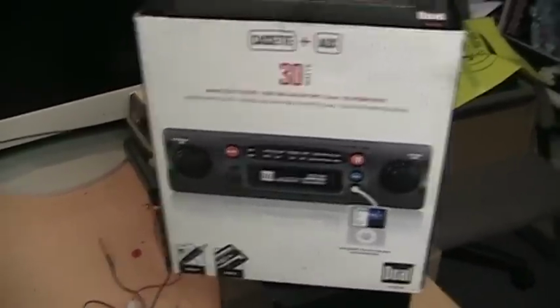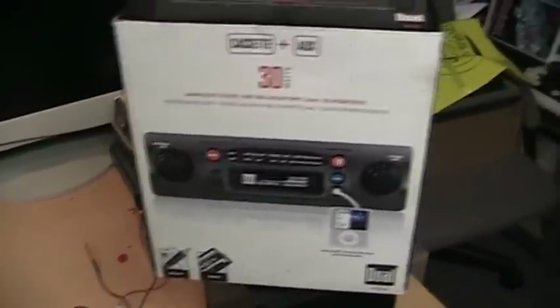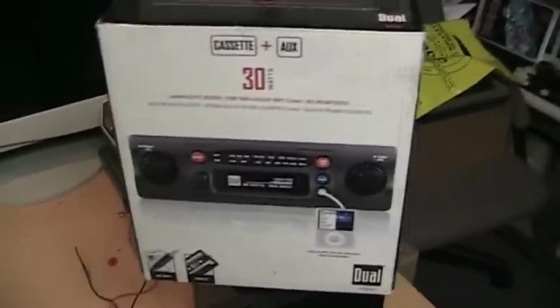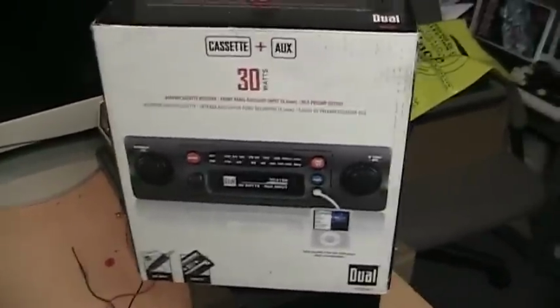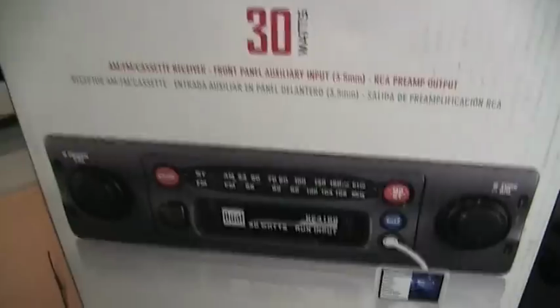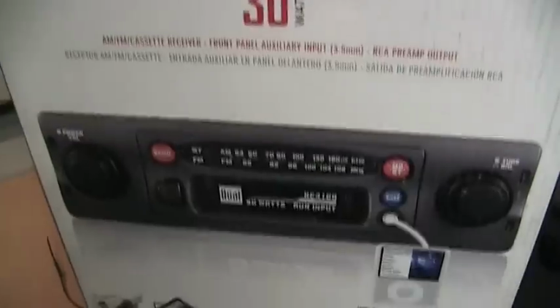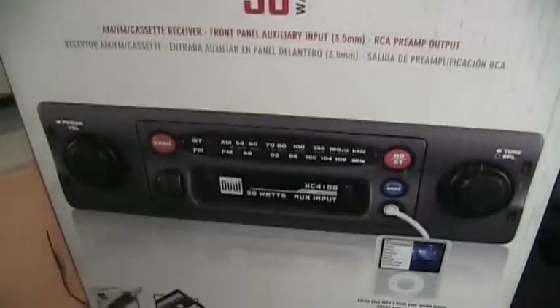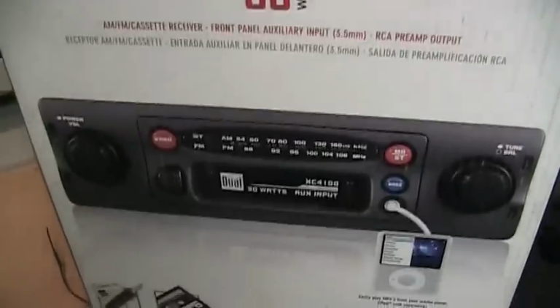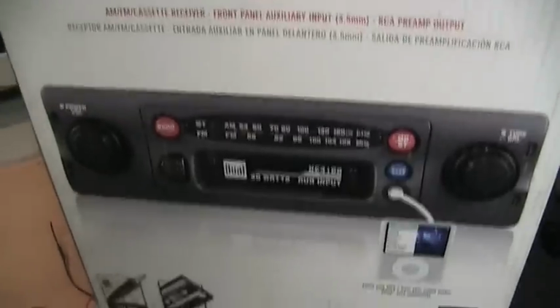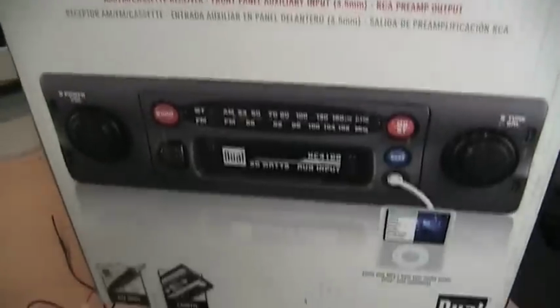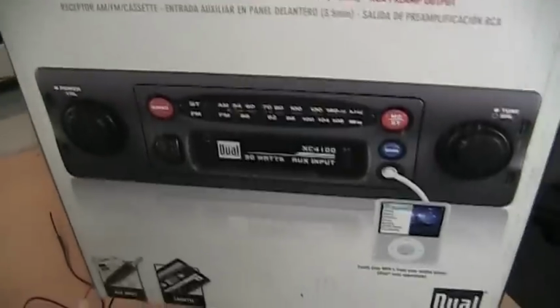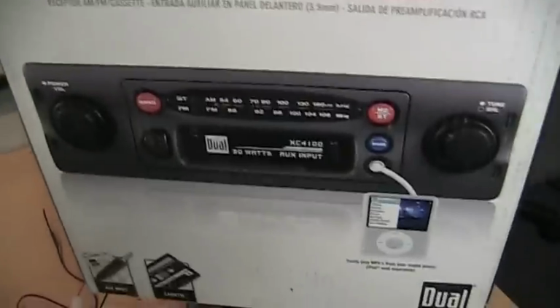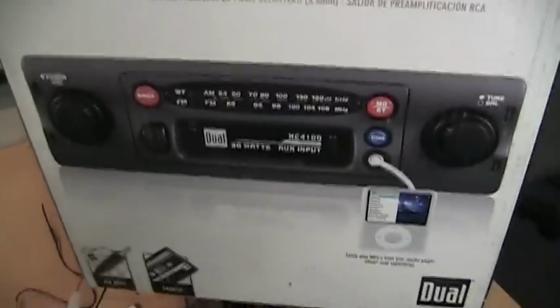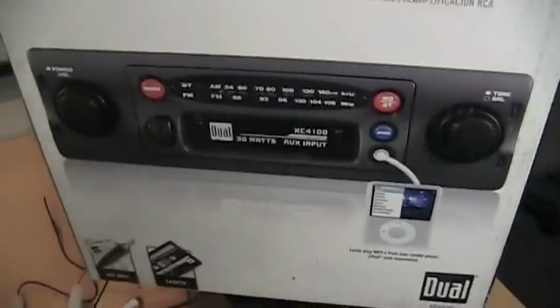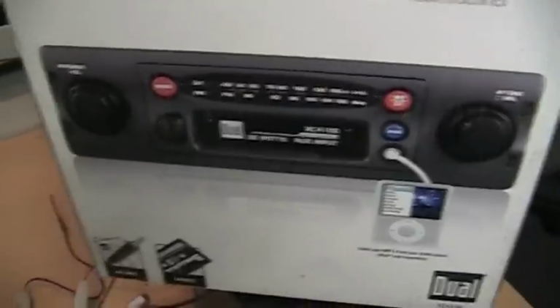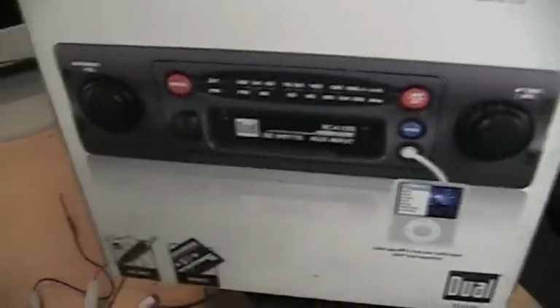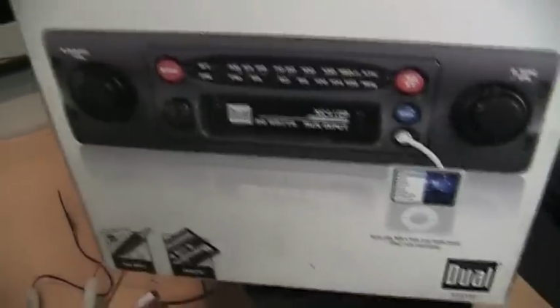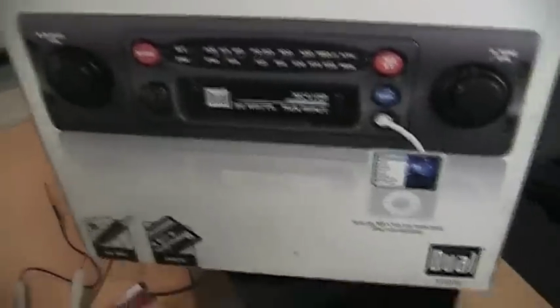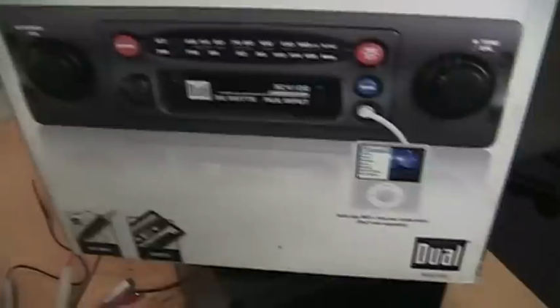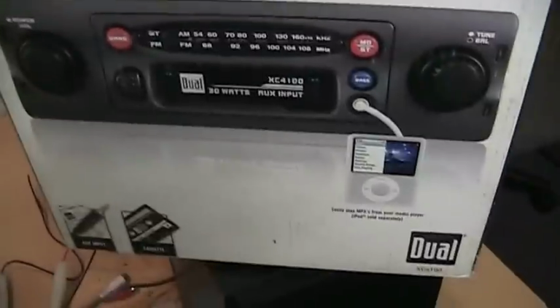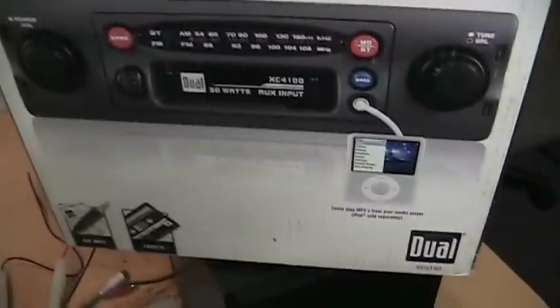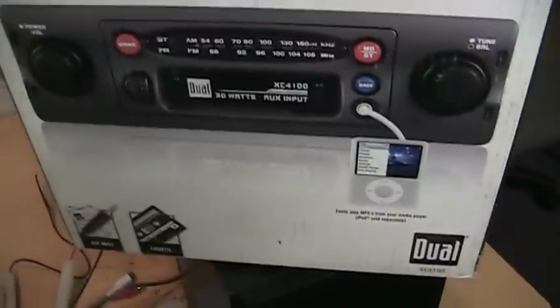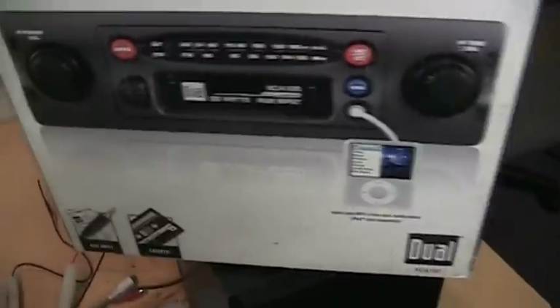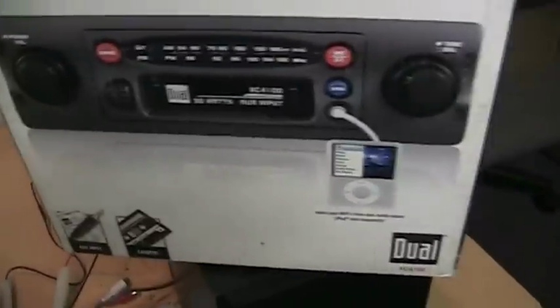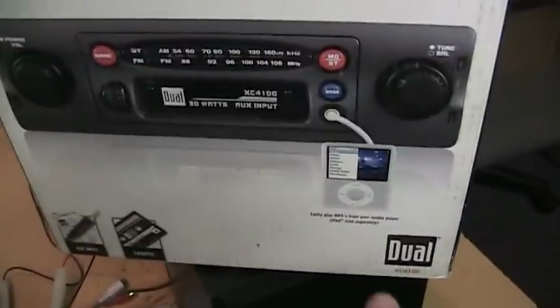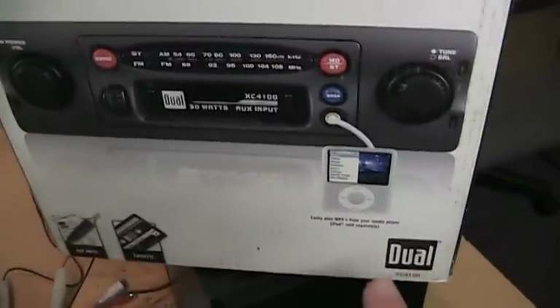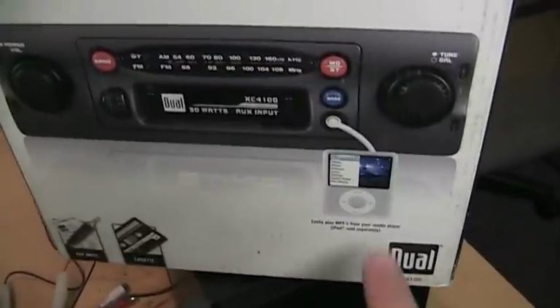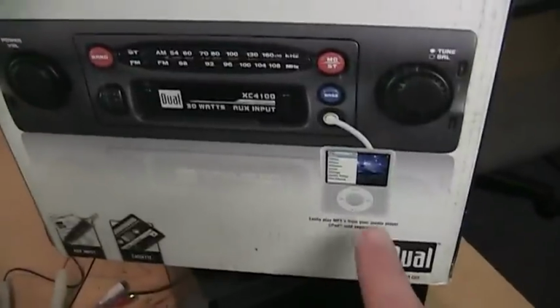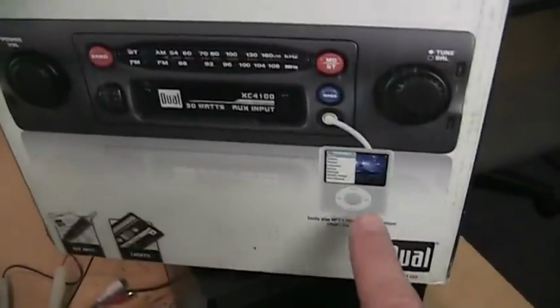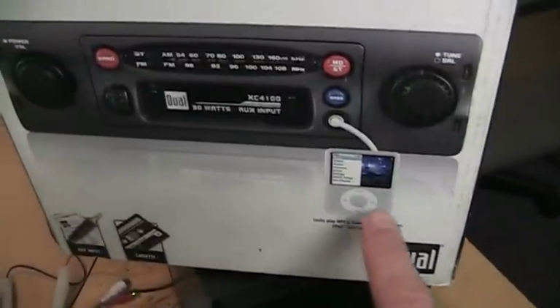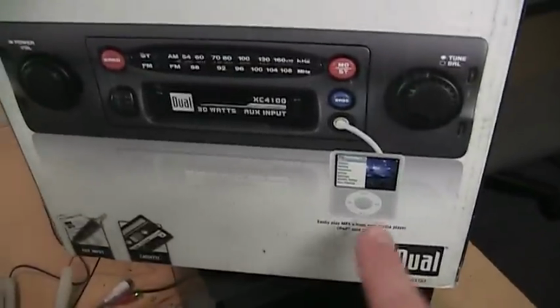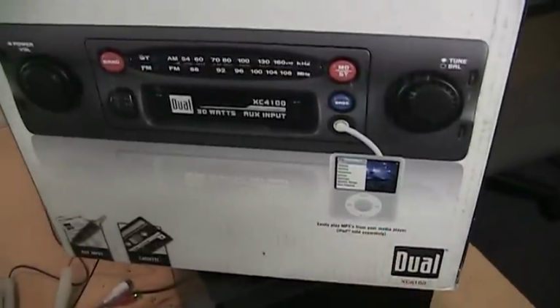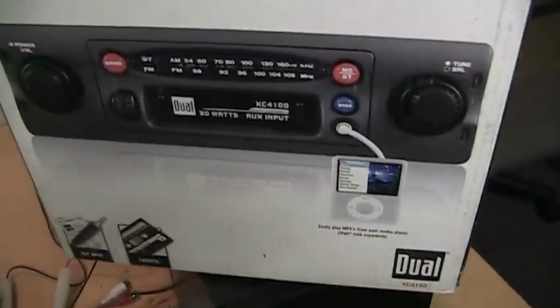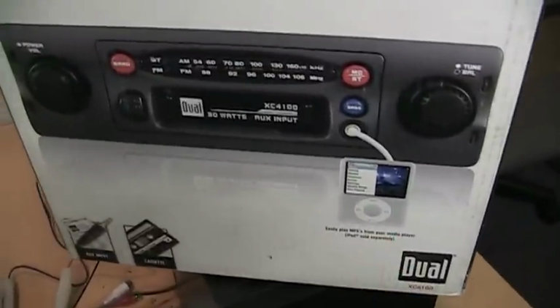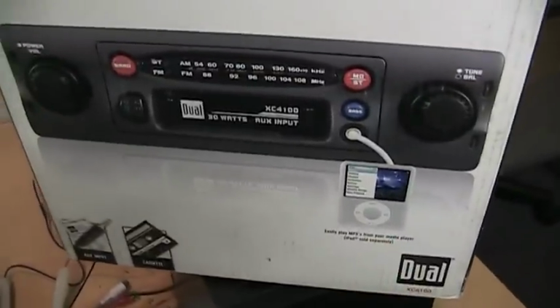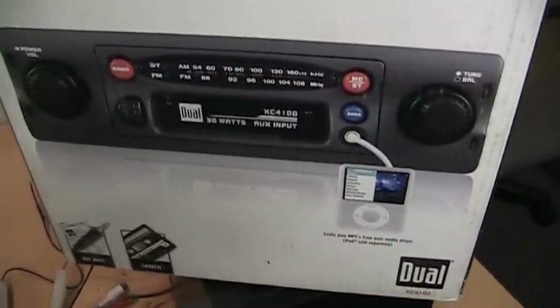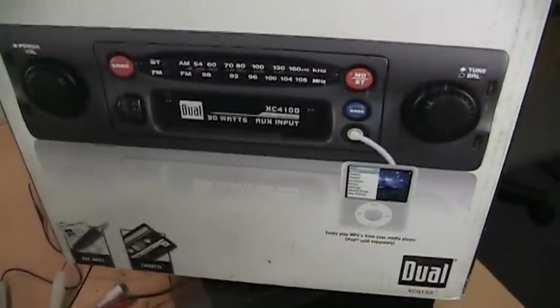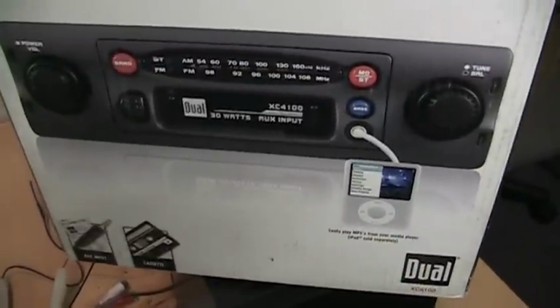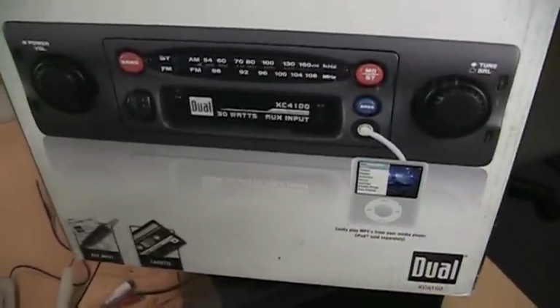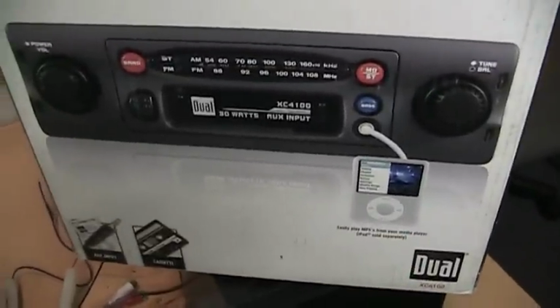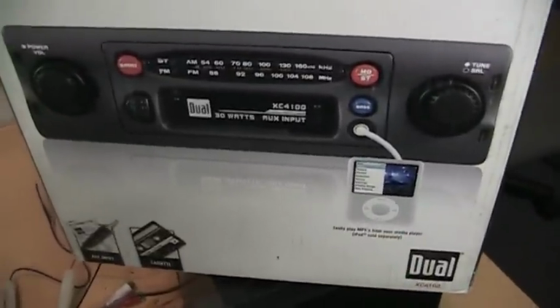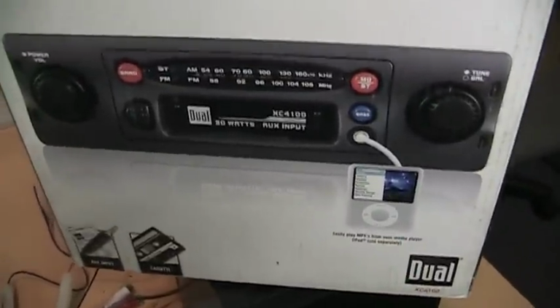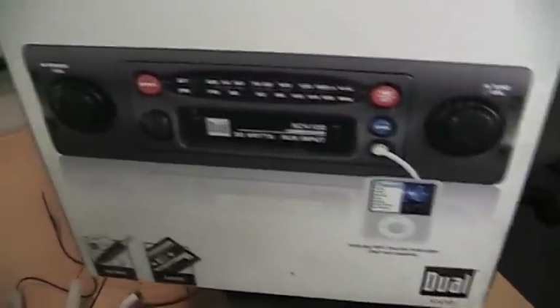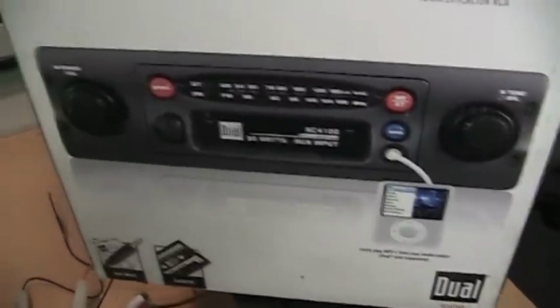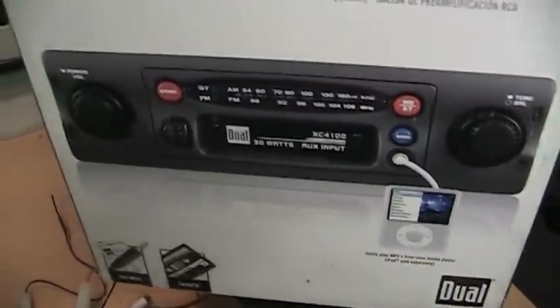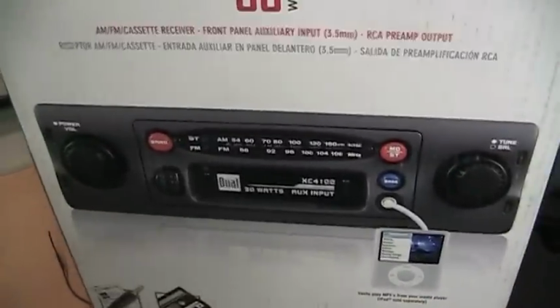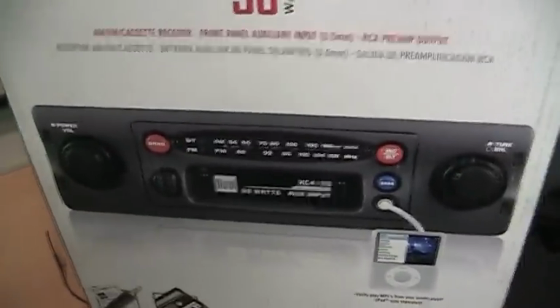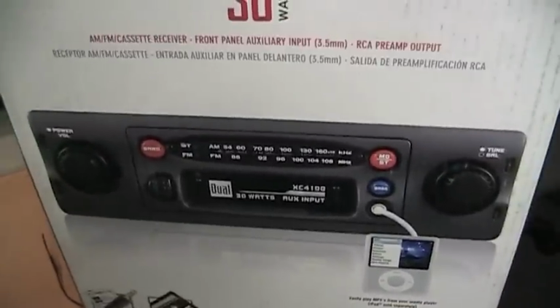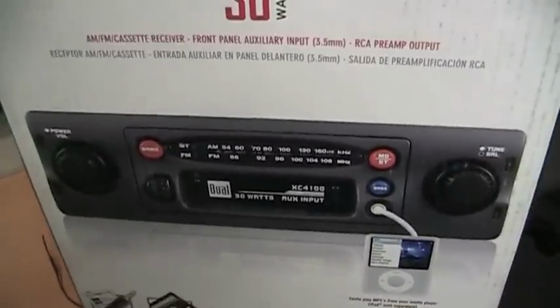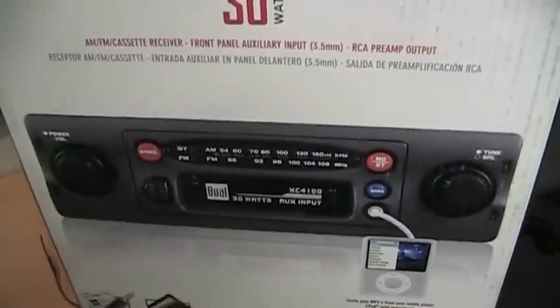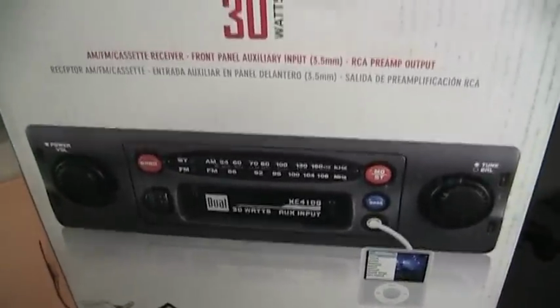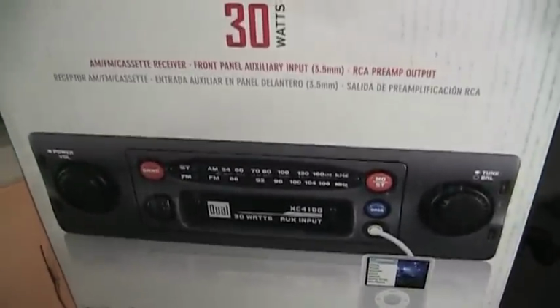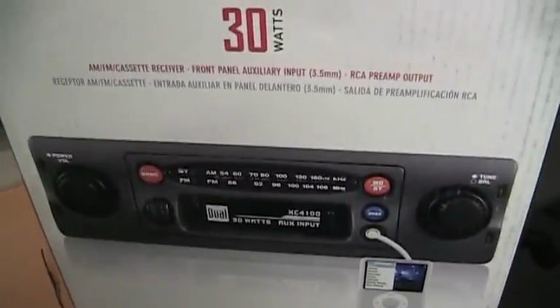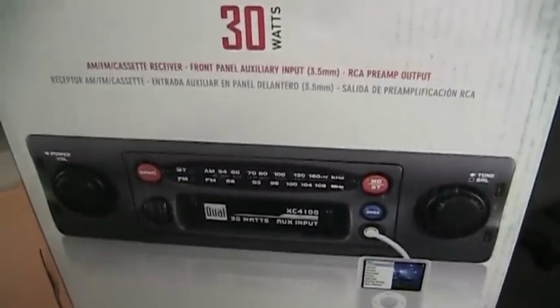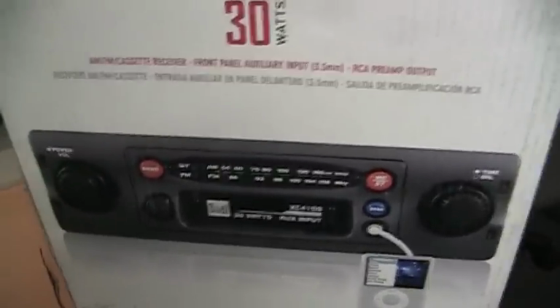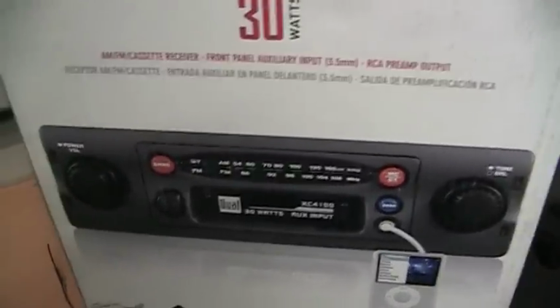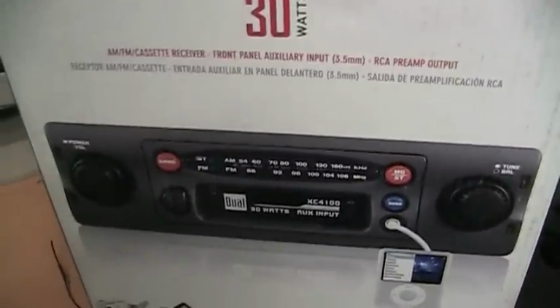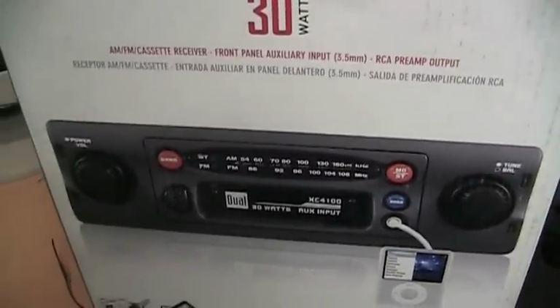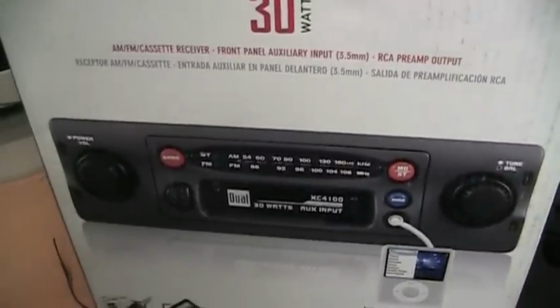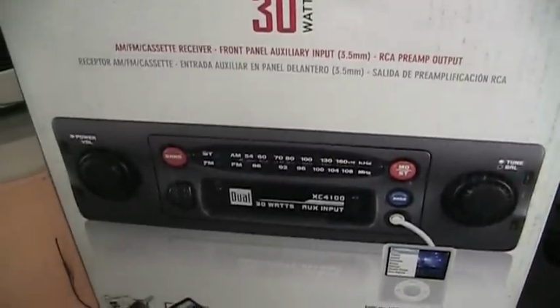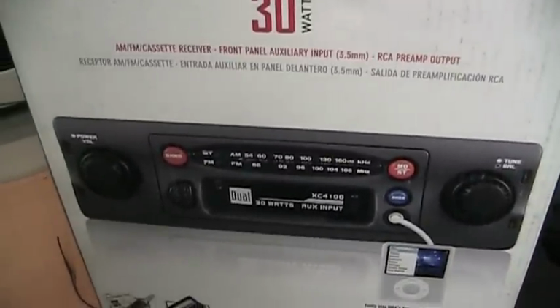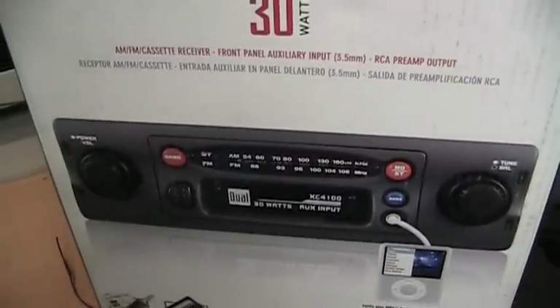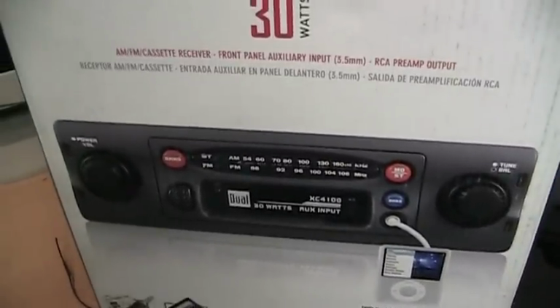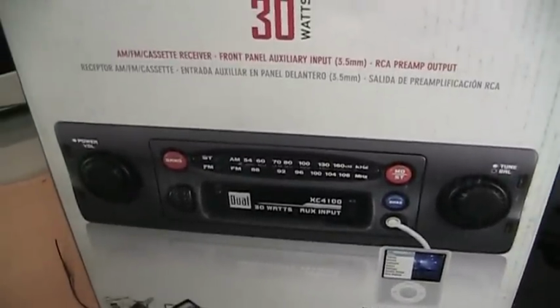It also has an aux input, as they show it being hooked up to an iPod, and it has RCA preamp outputs.